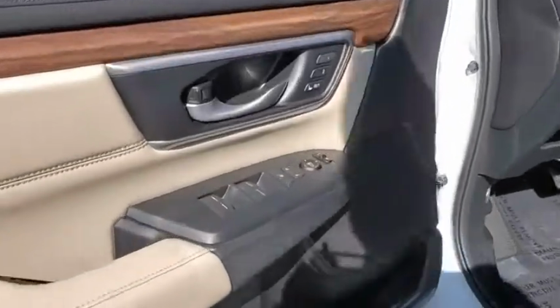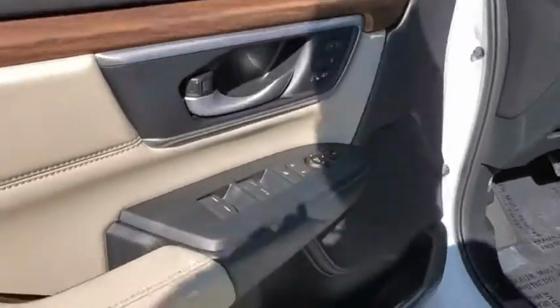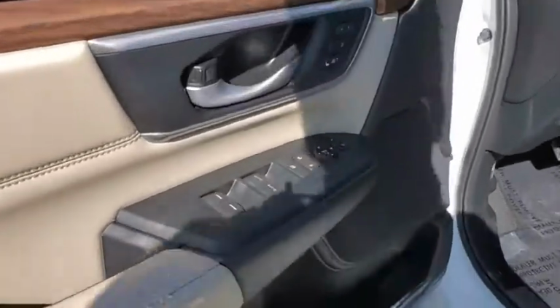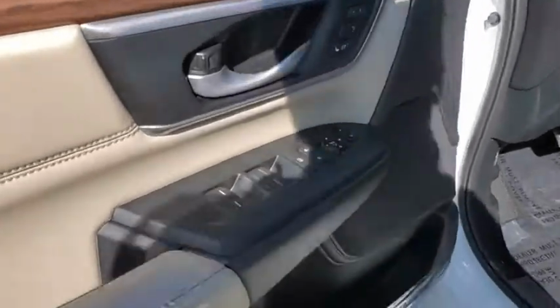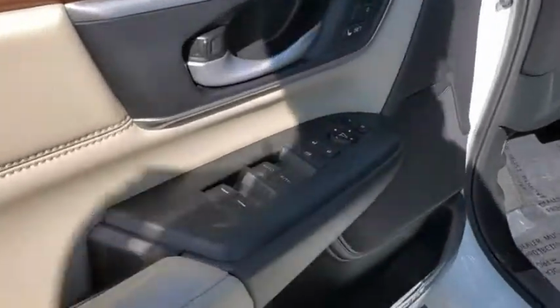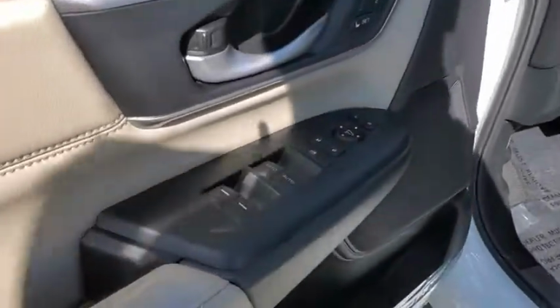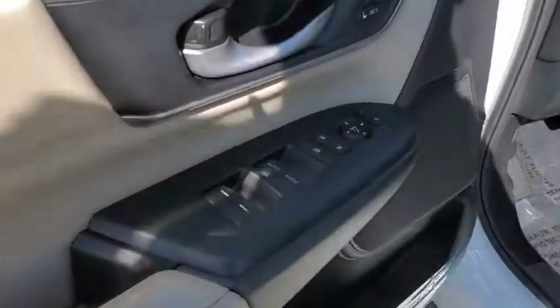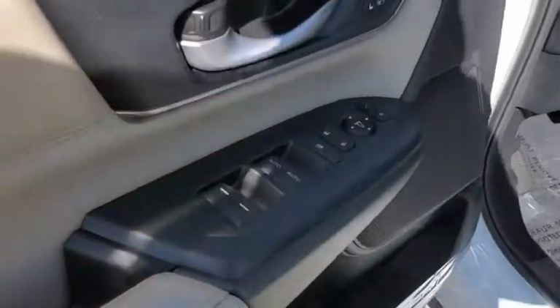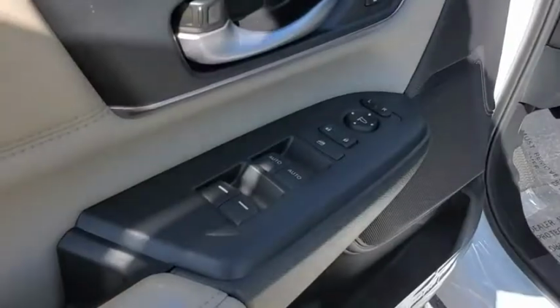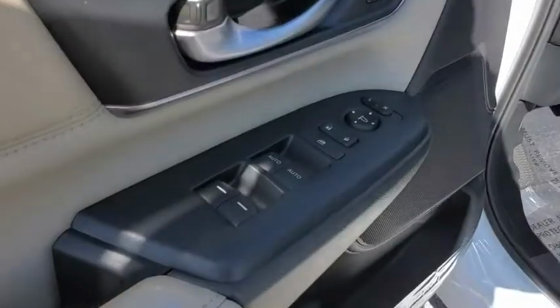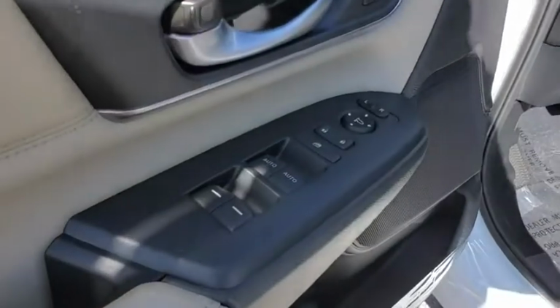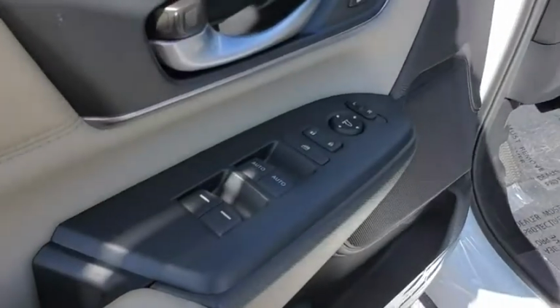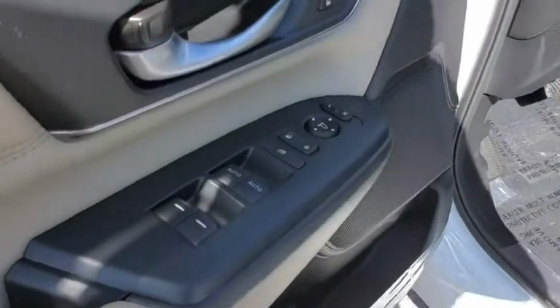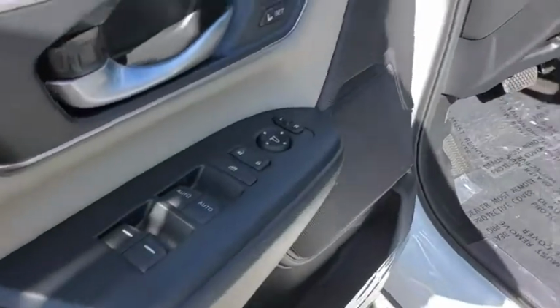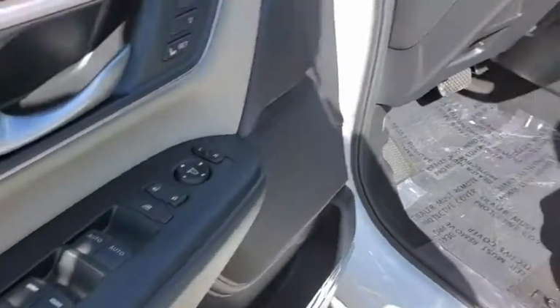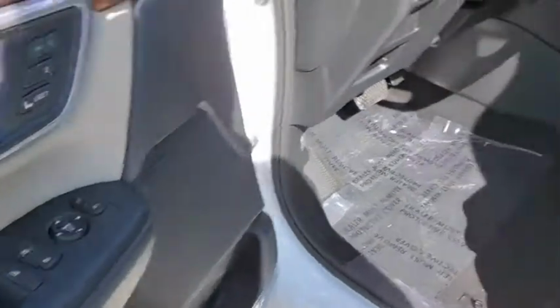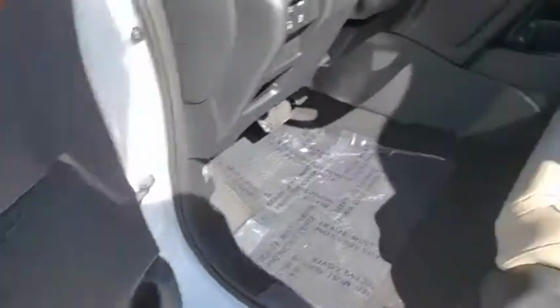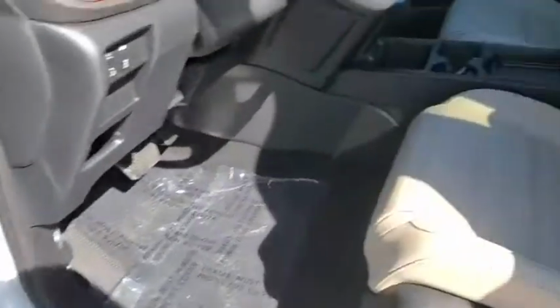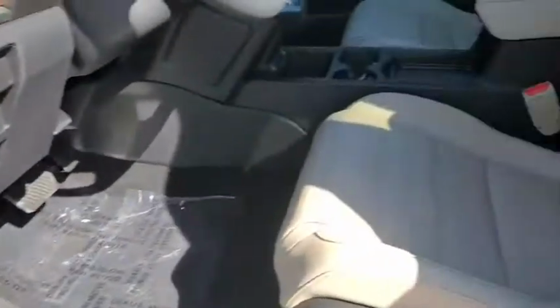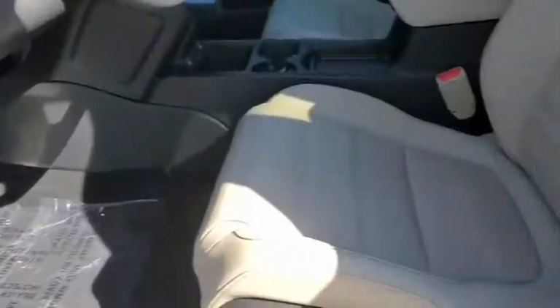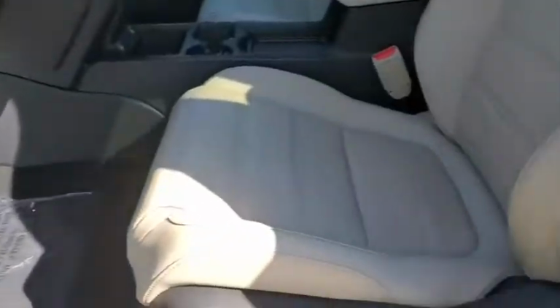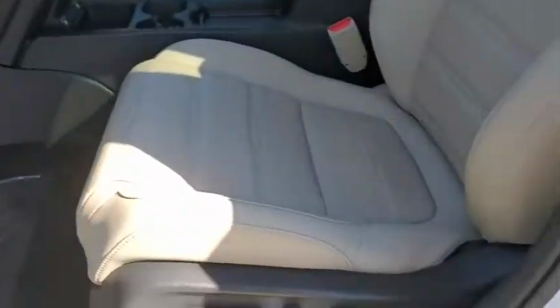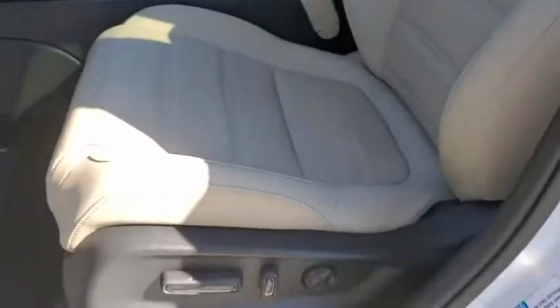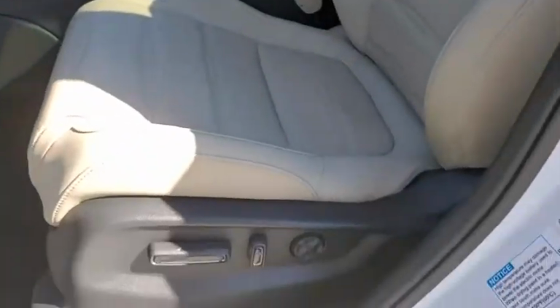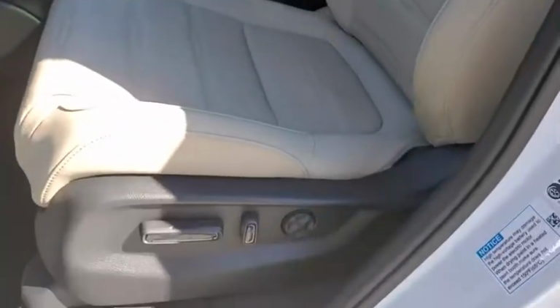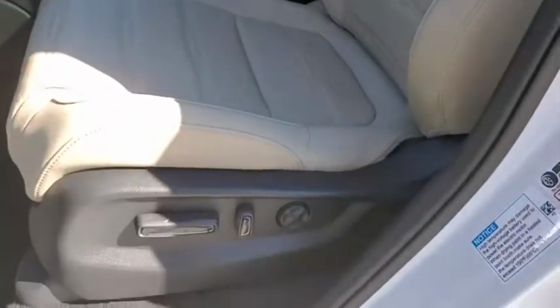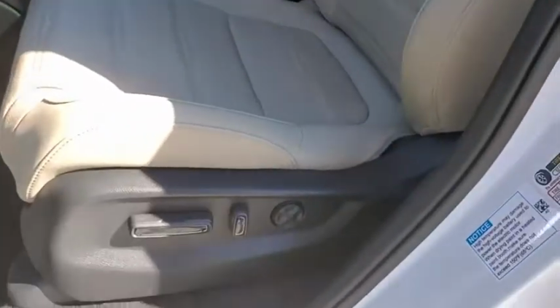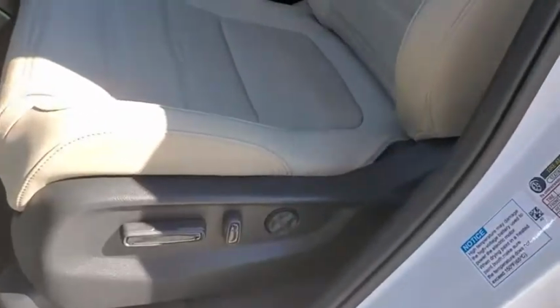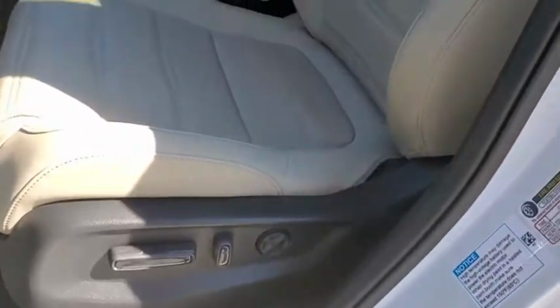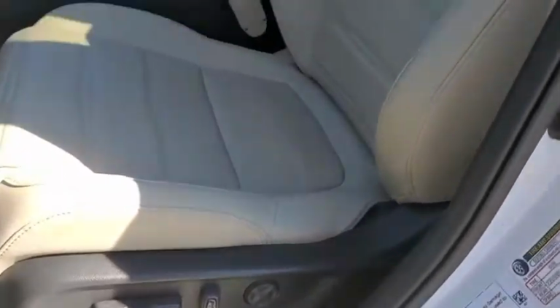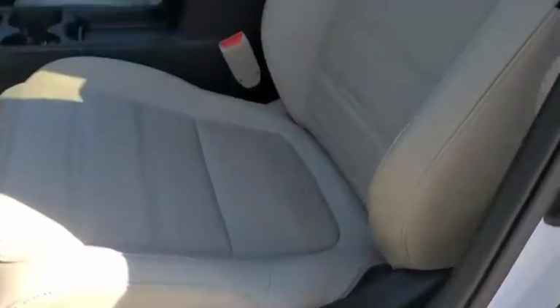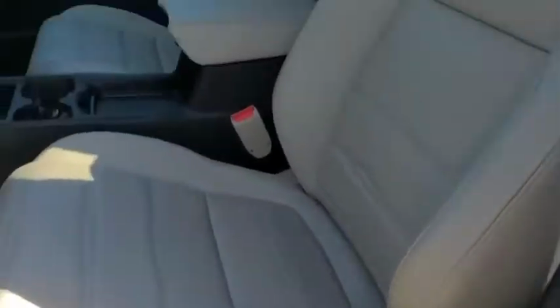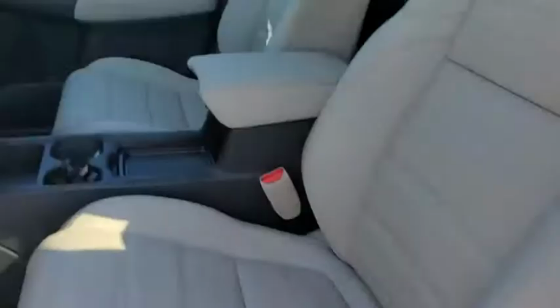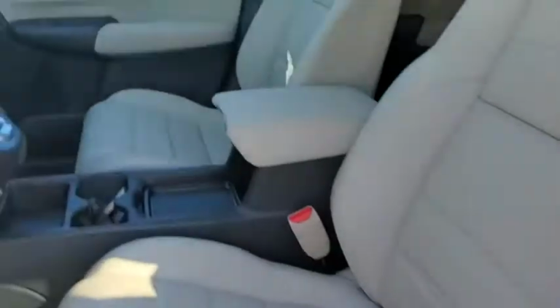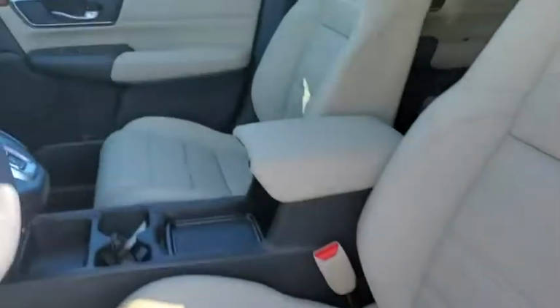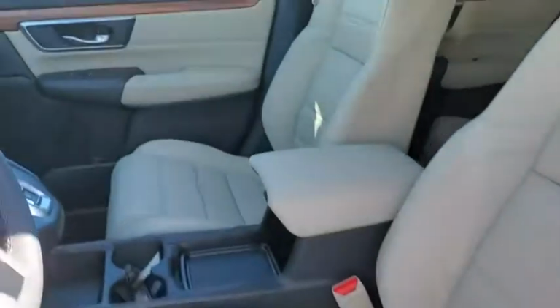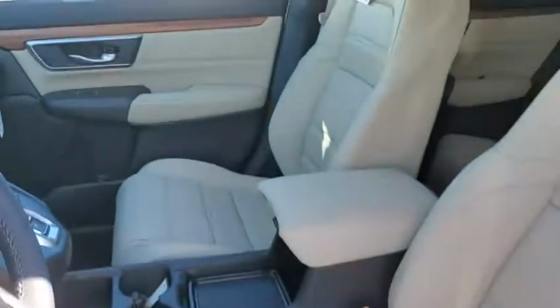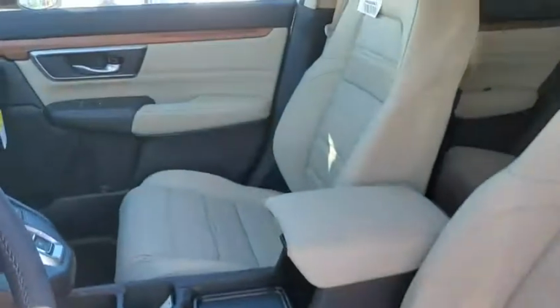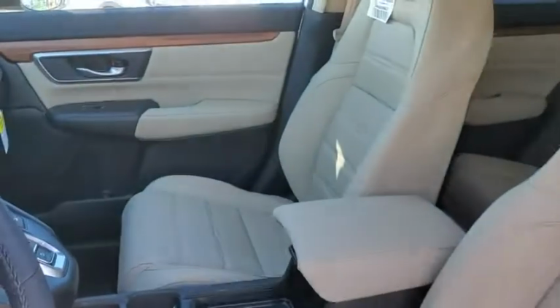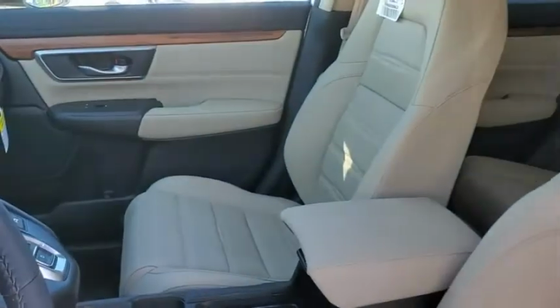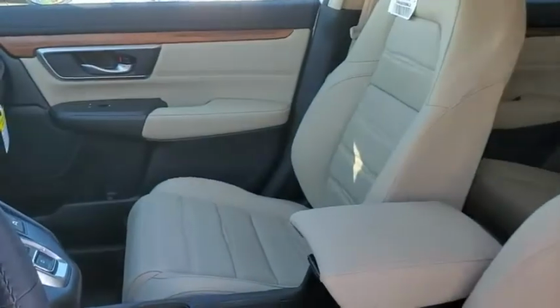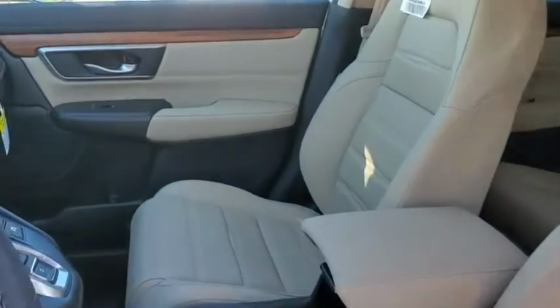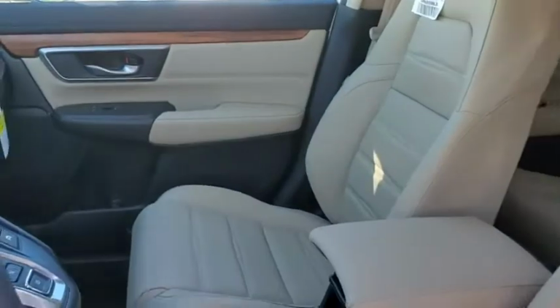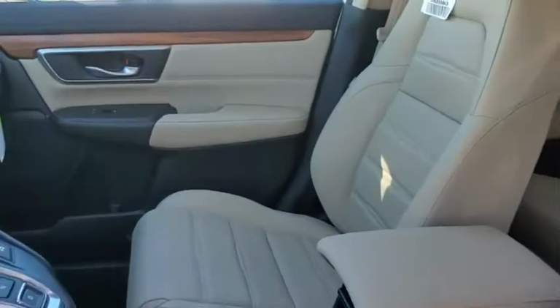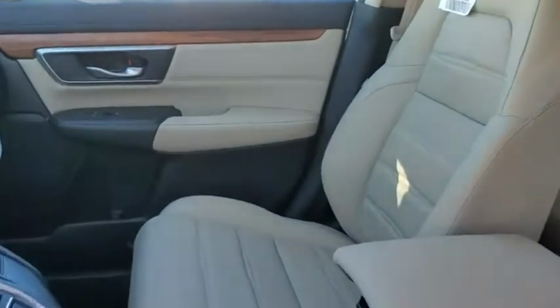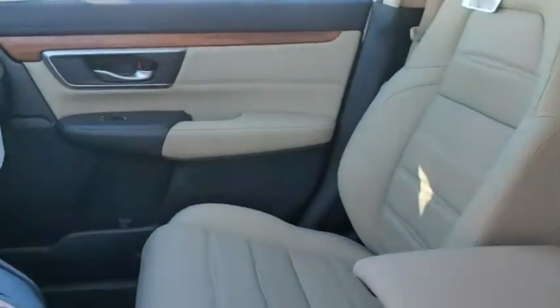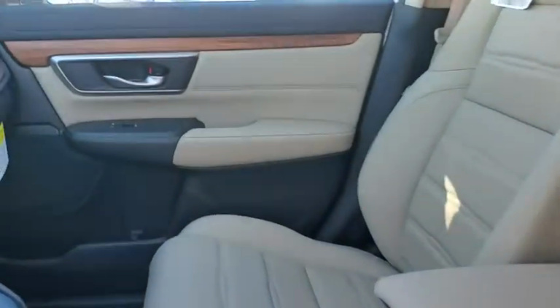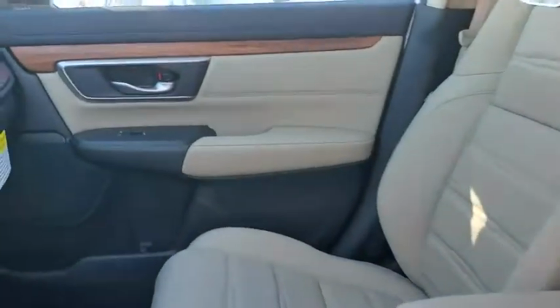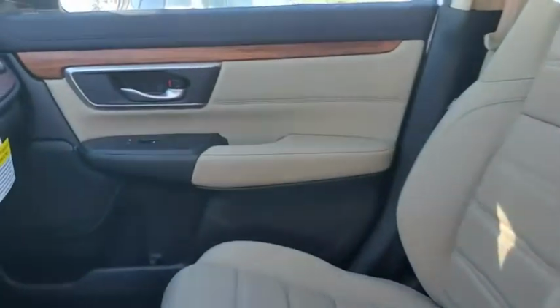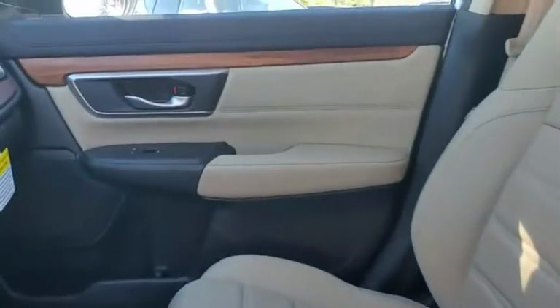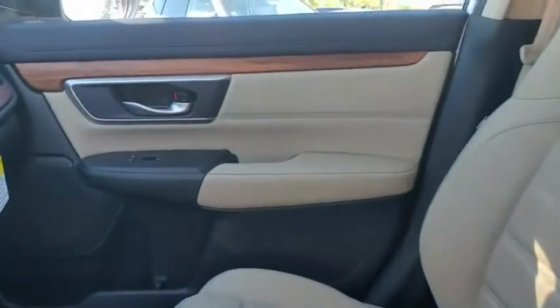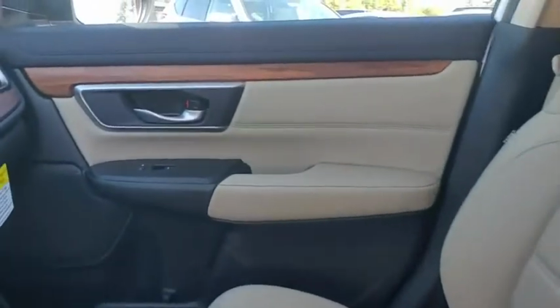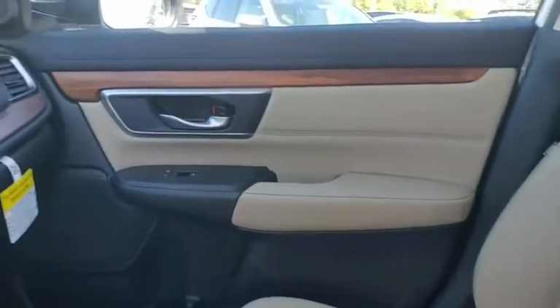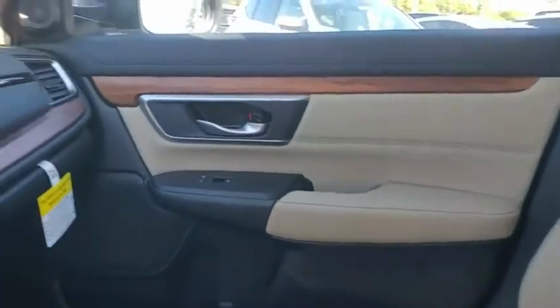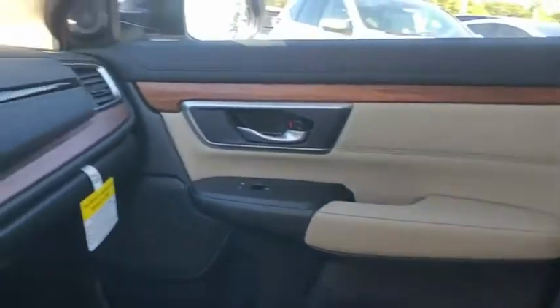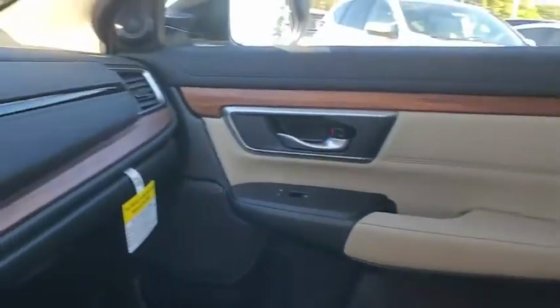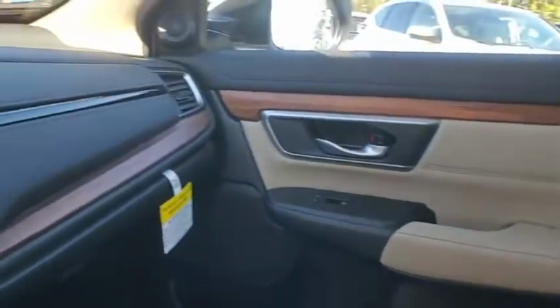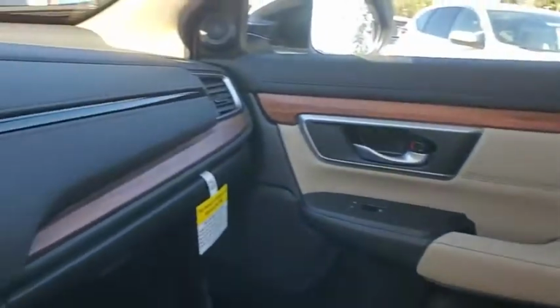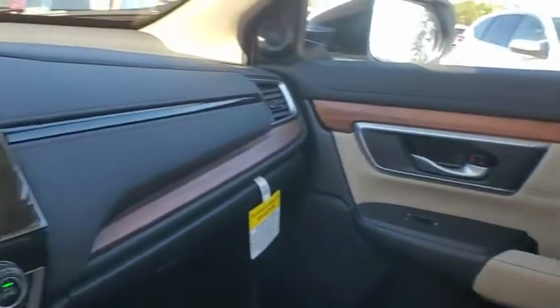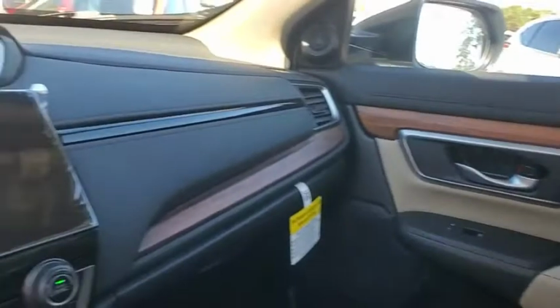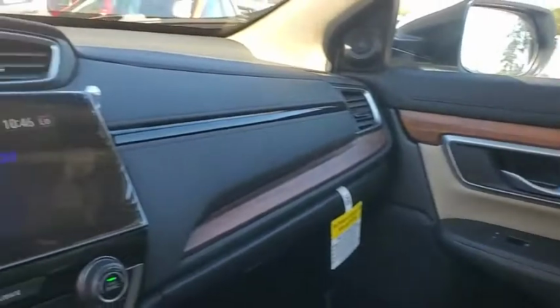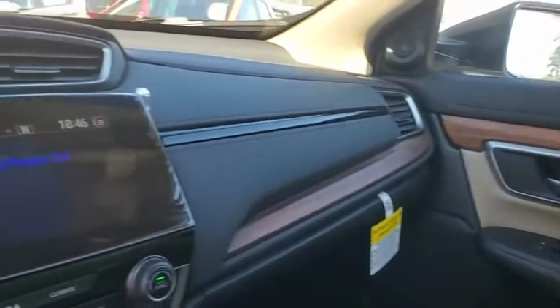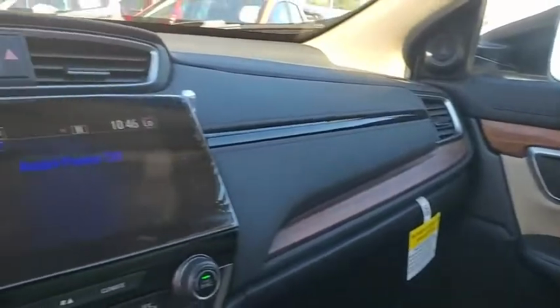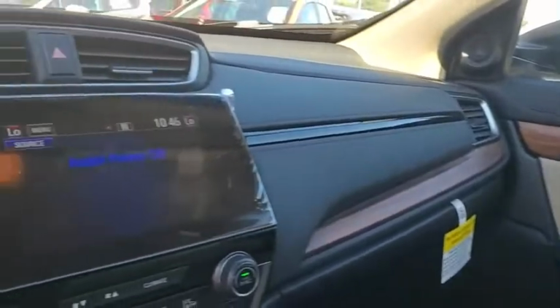Security system, trip computer, power windows, rear window defroster, remote keyless entry, and panic alarm.